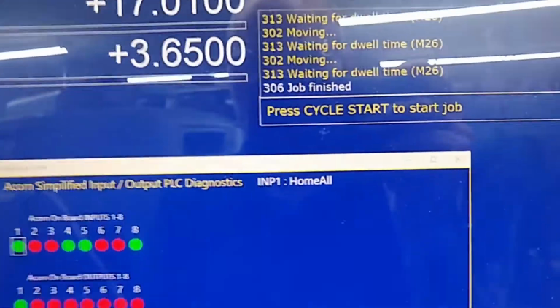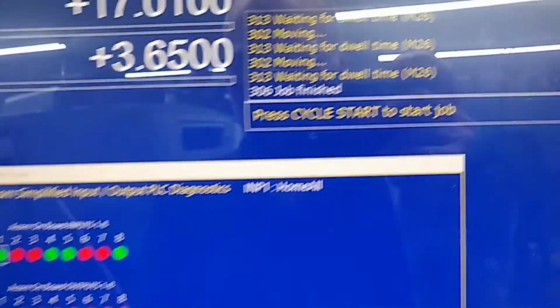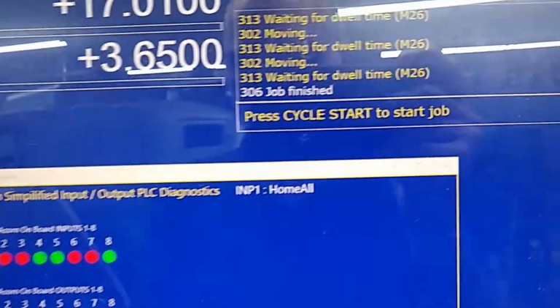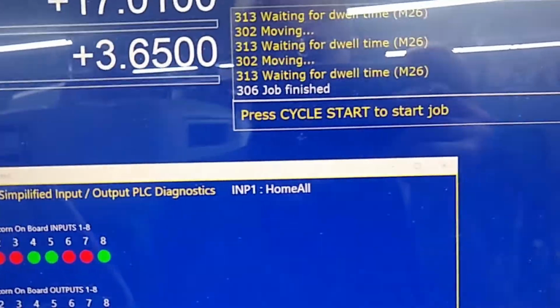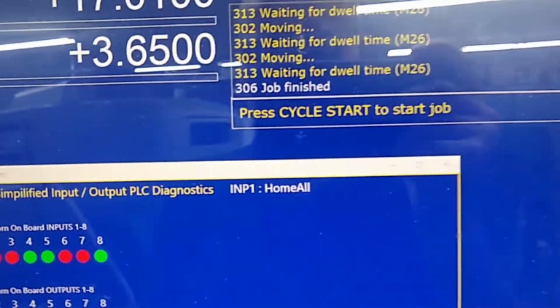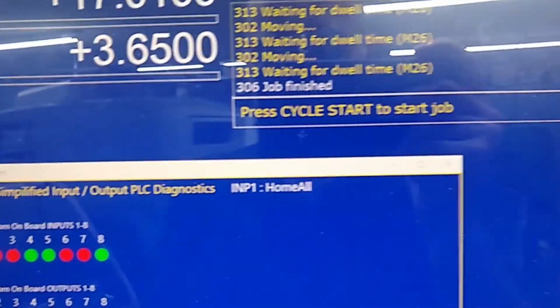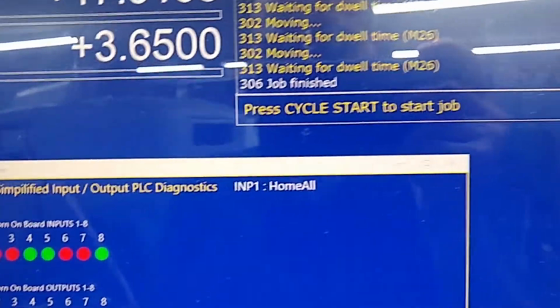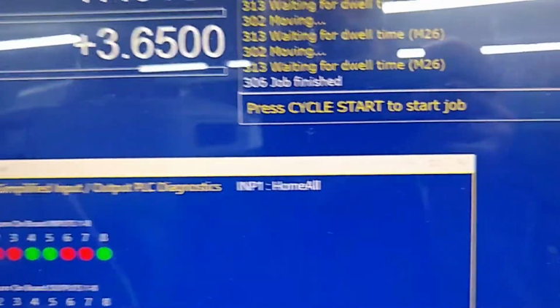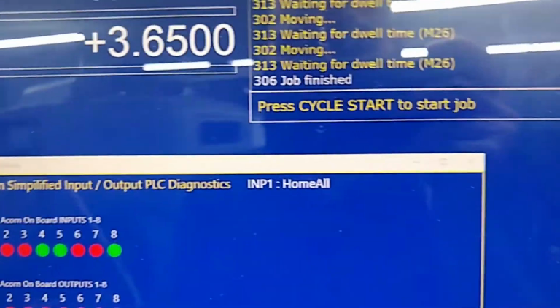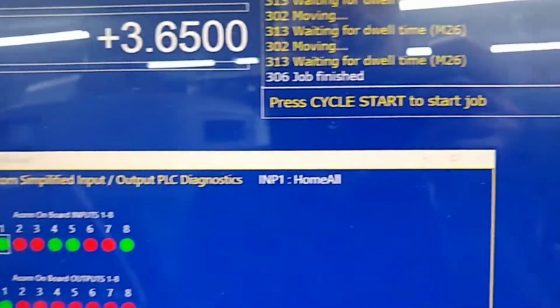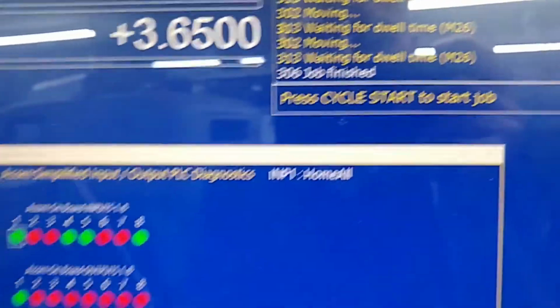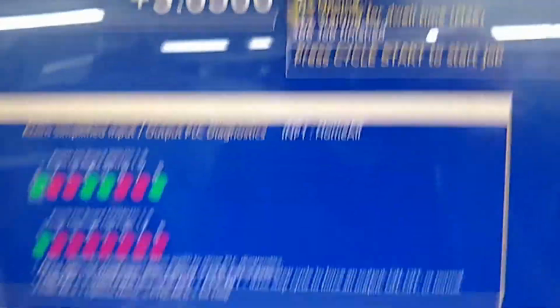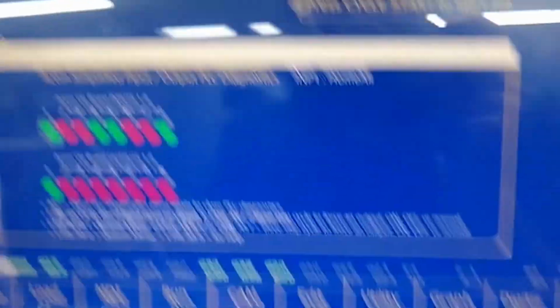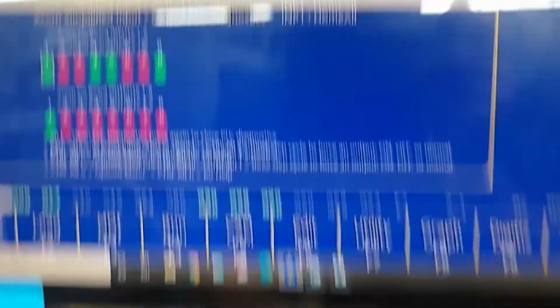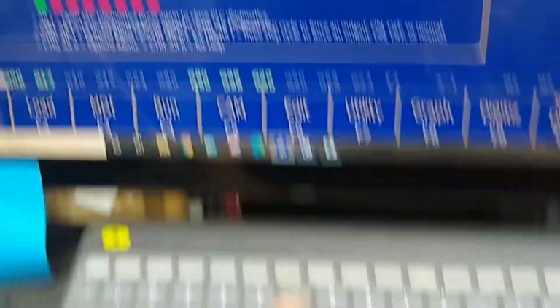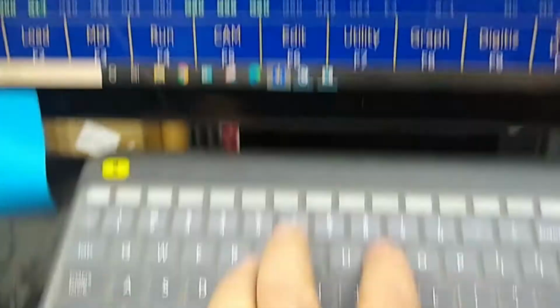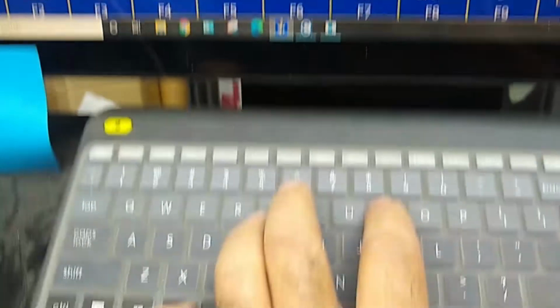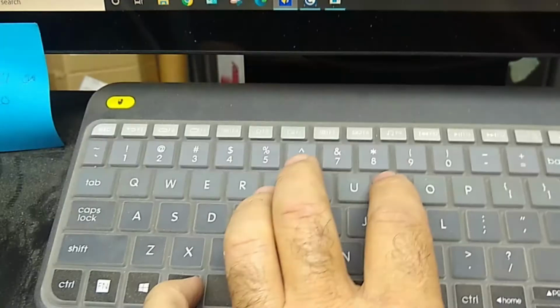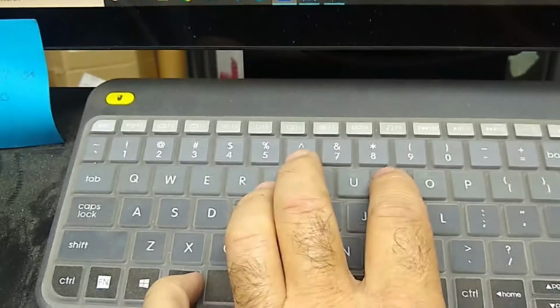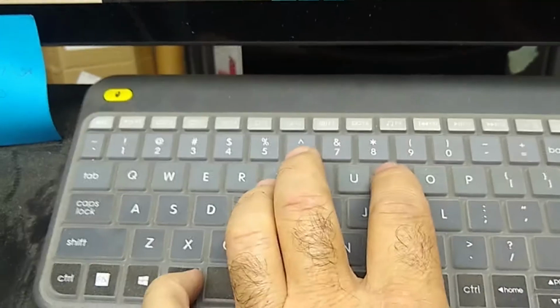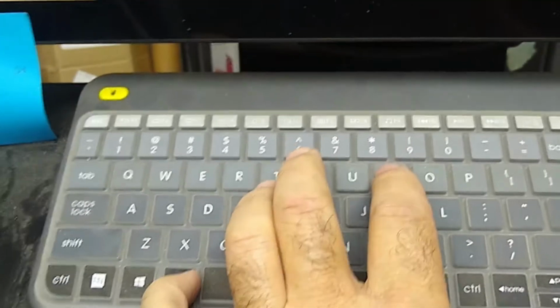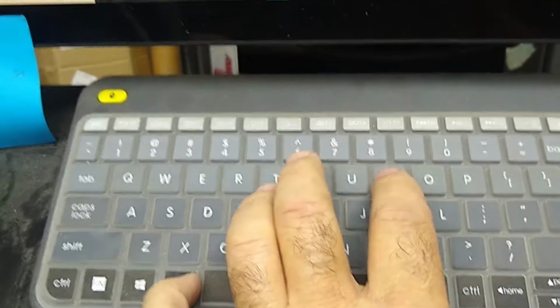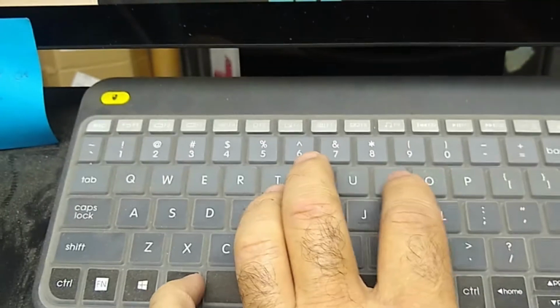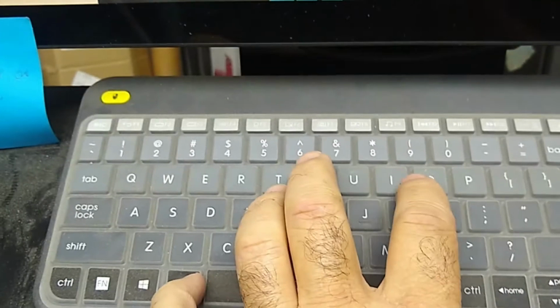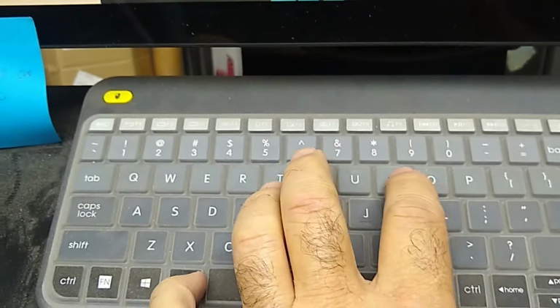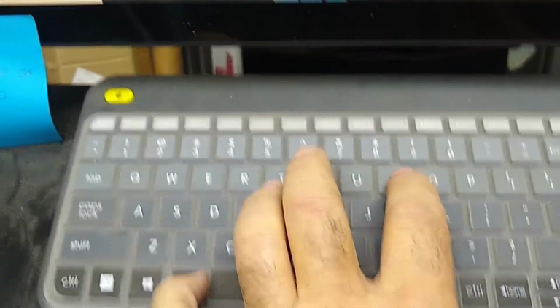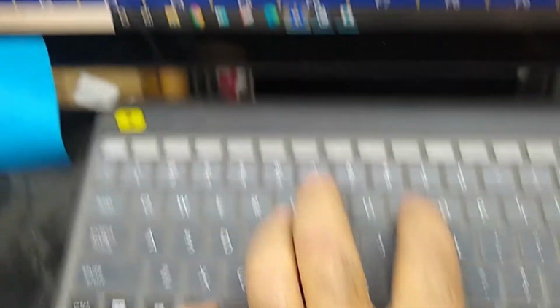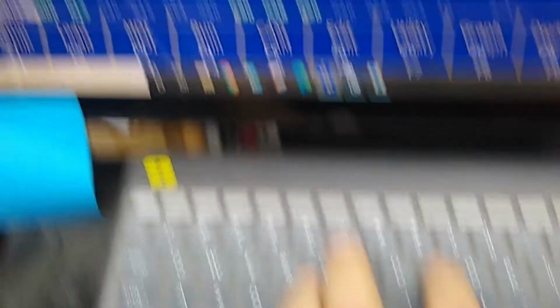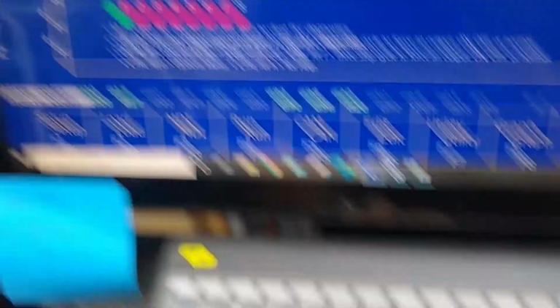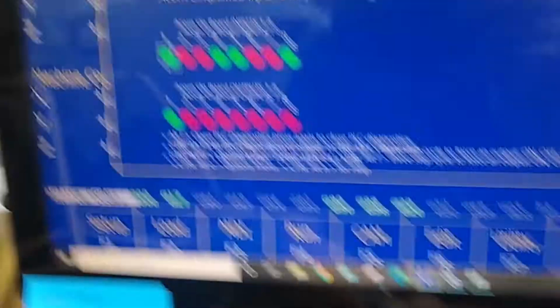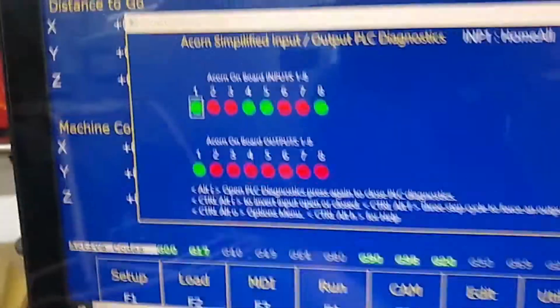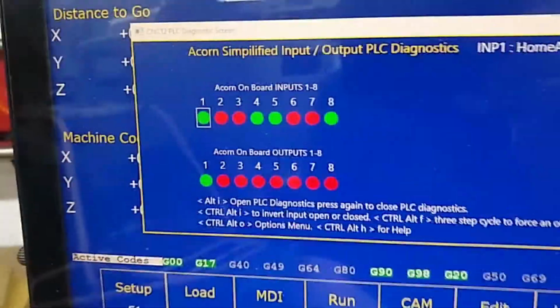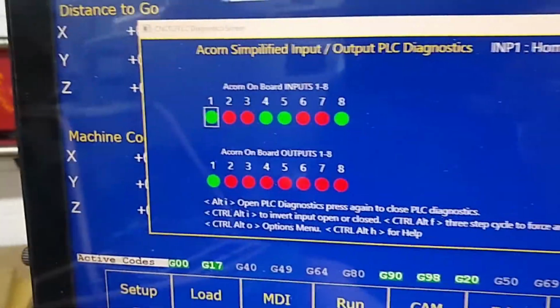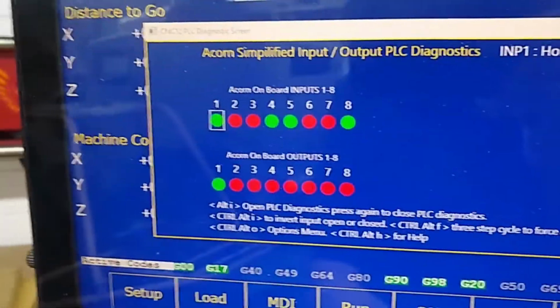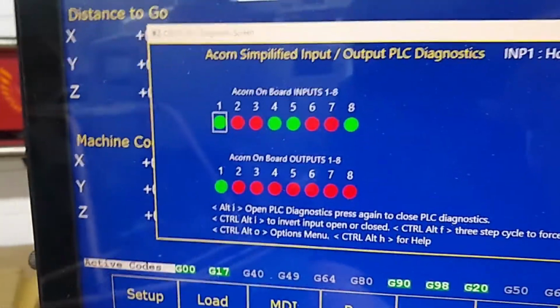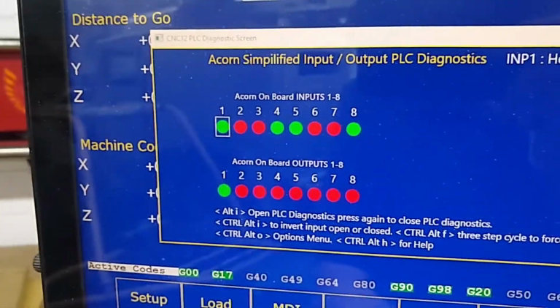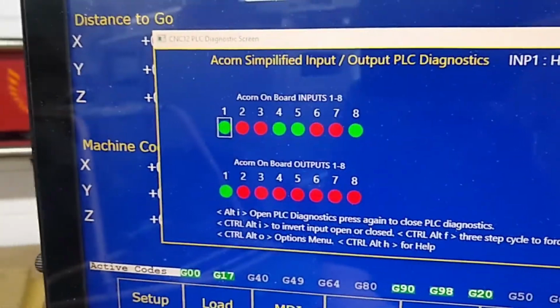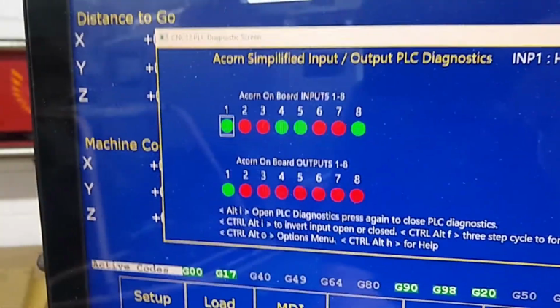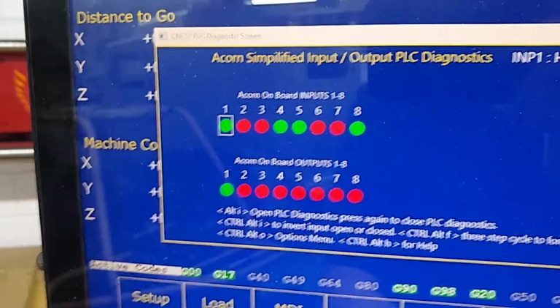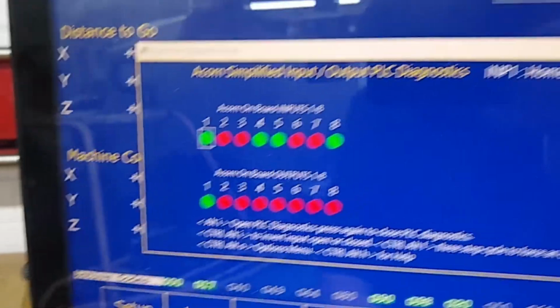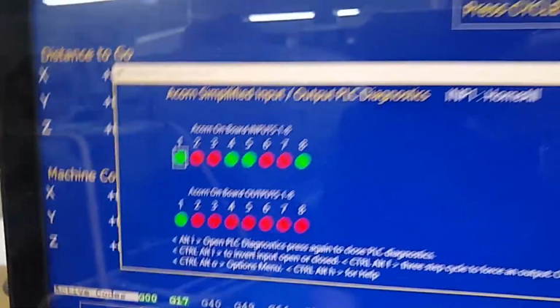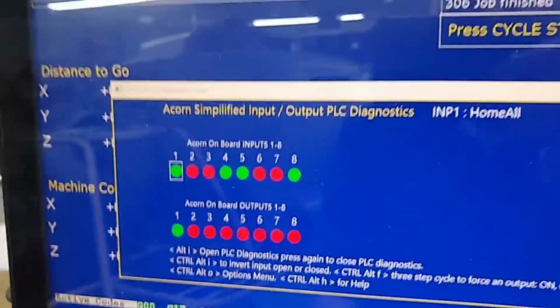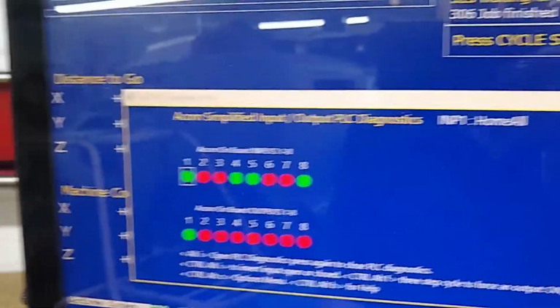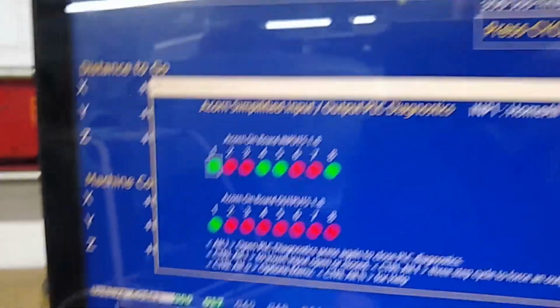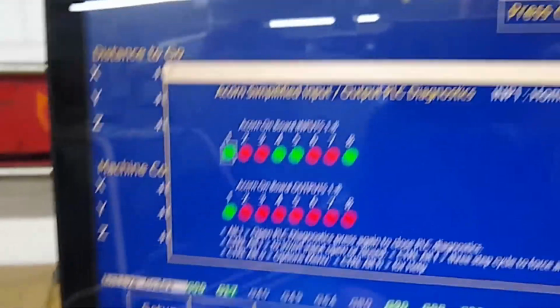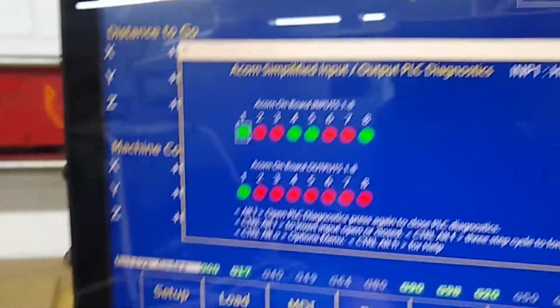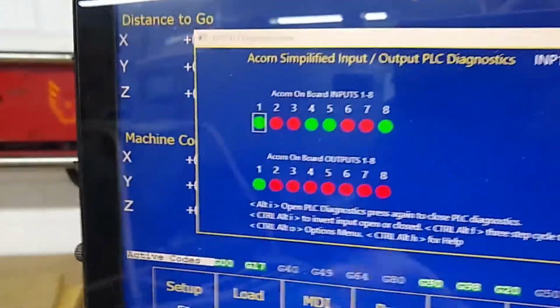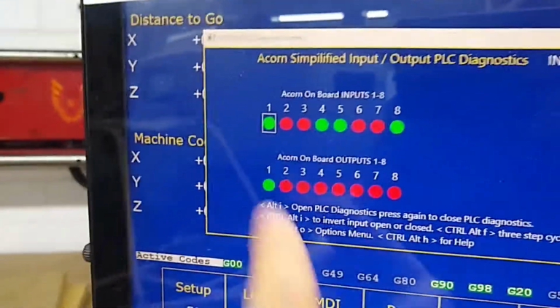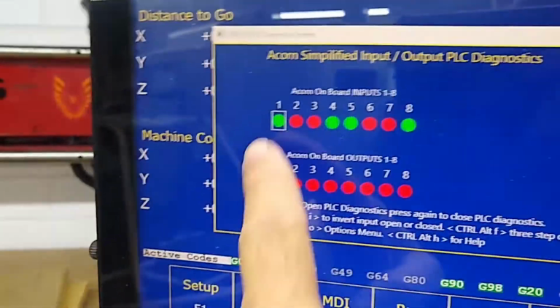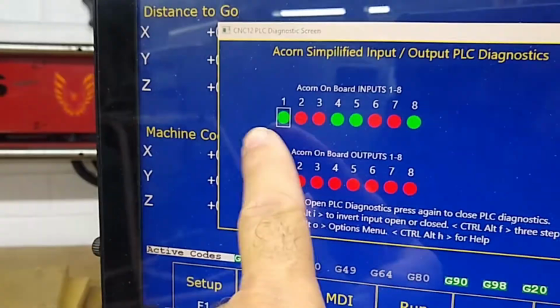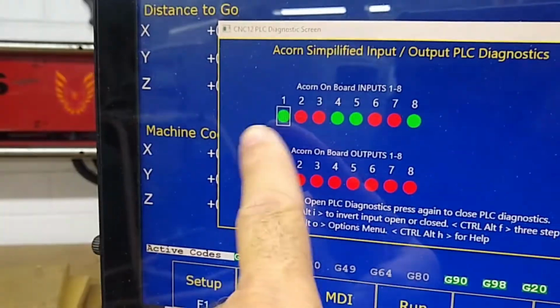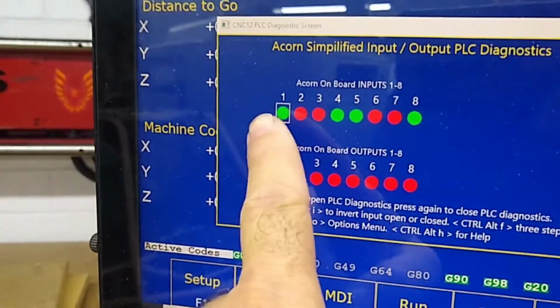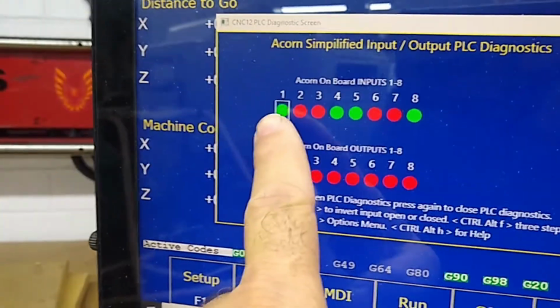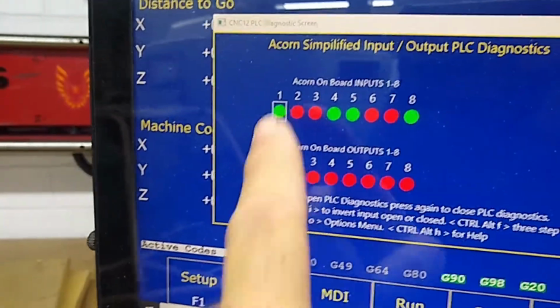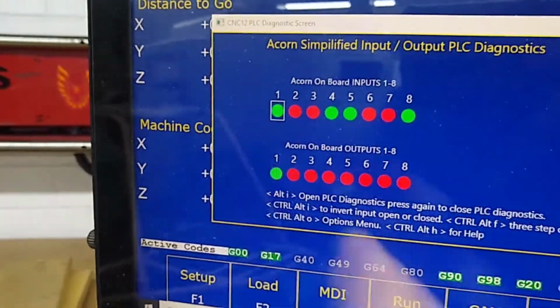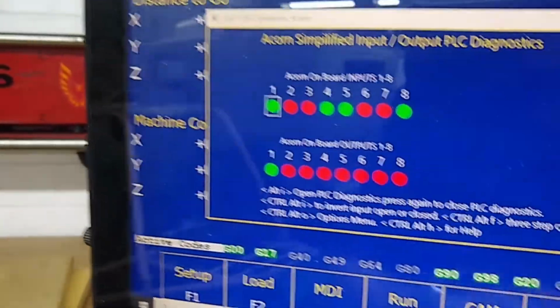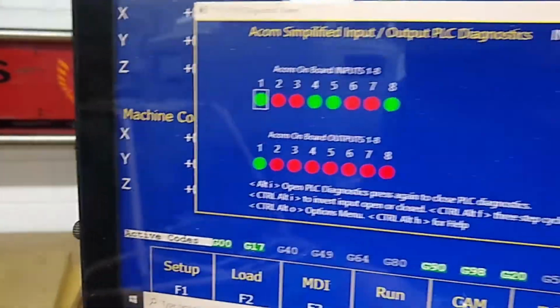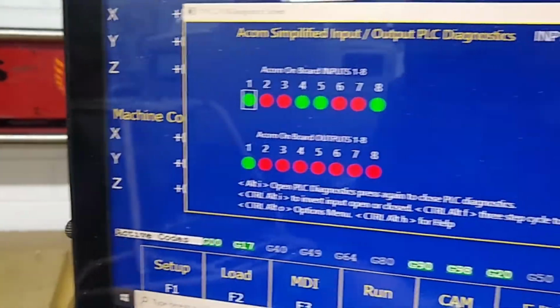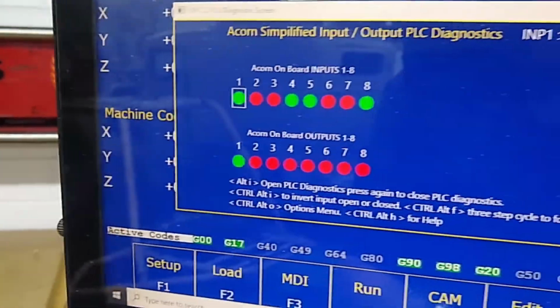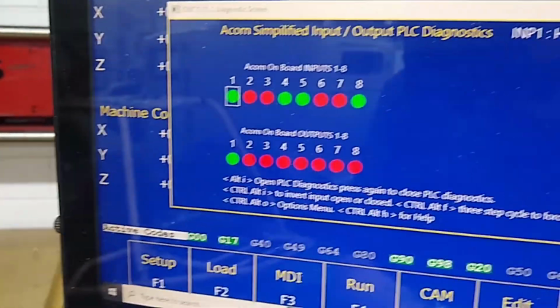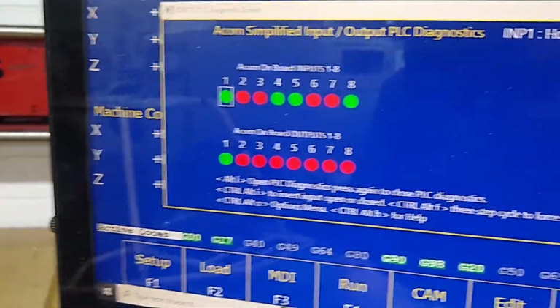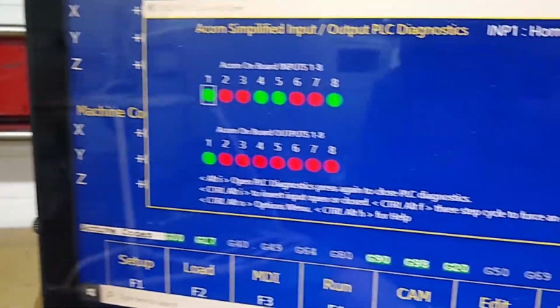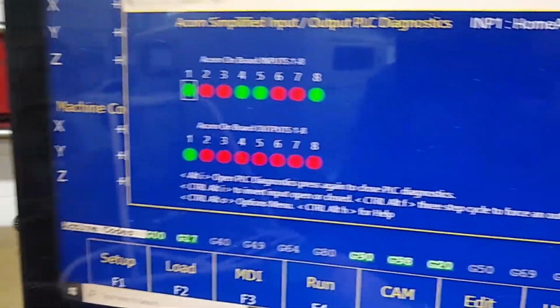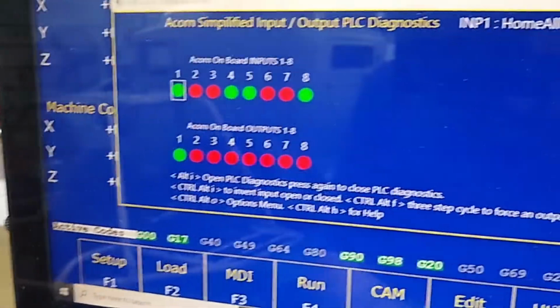Almost there. There, it hit it. Backed off. DROs are set. Now I'm going to press Alt-I again to get rid of the diagnostic screen. You'll see the state is back to normally closed.